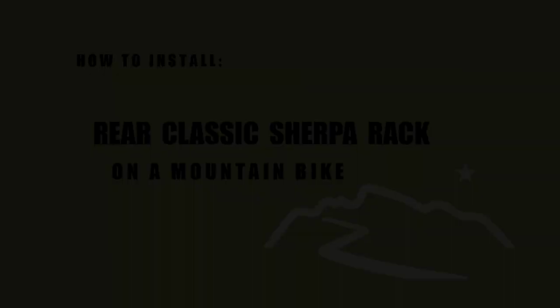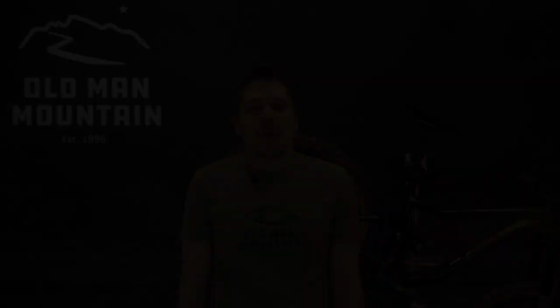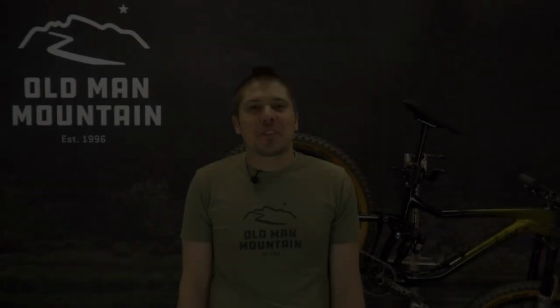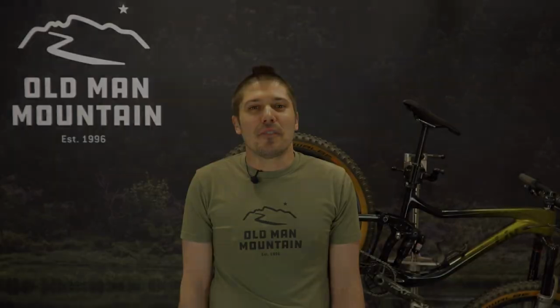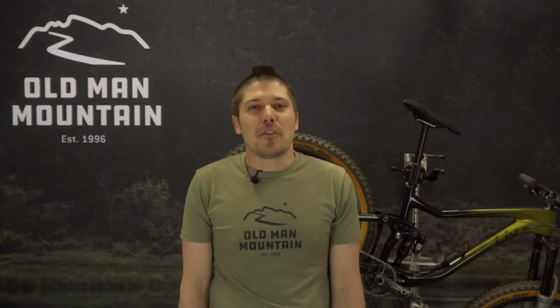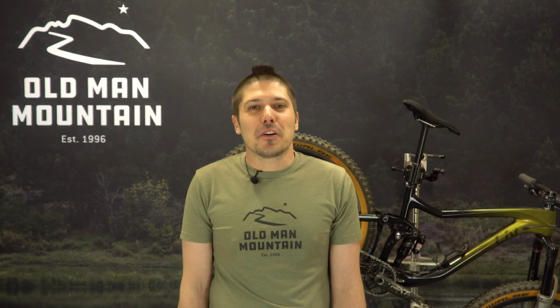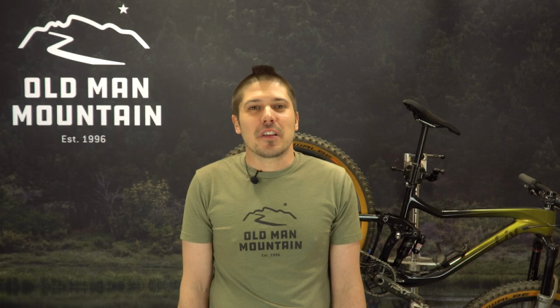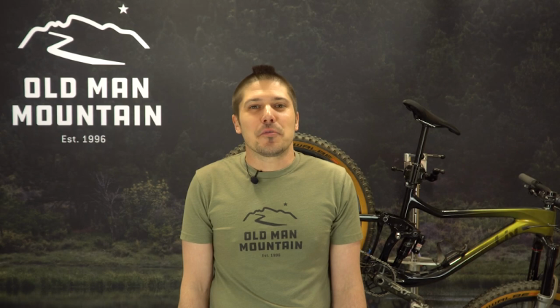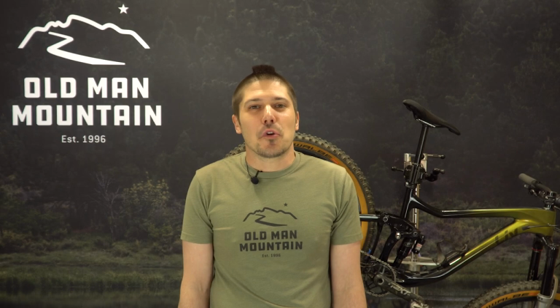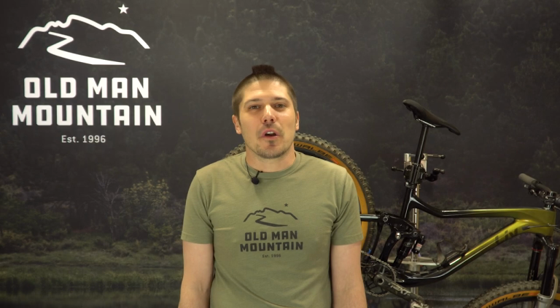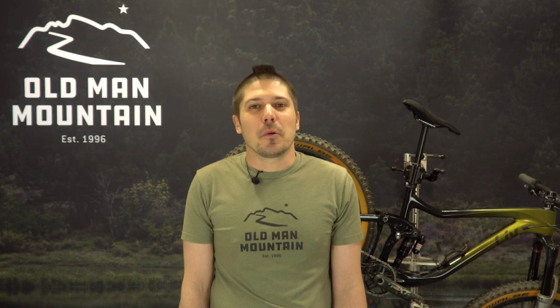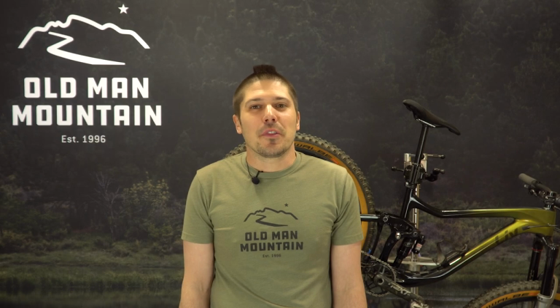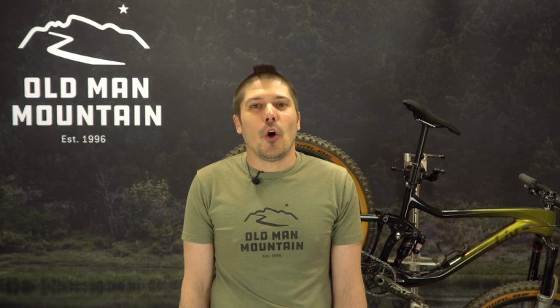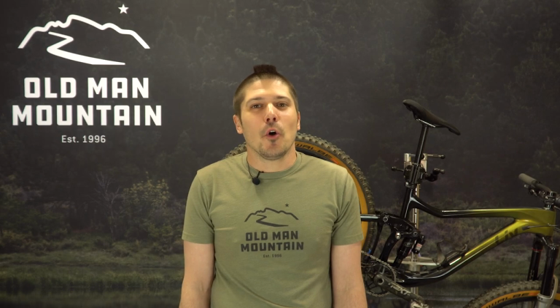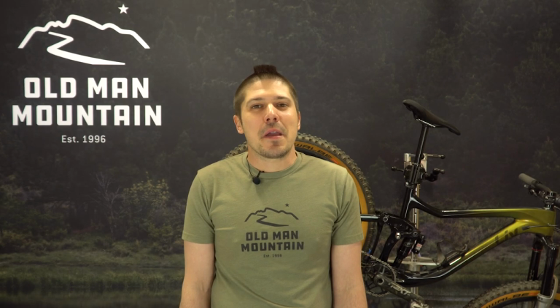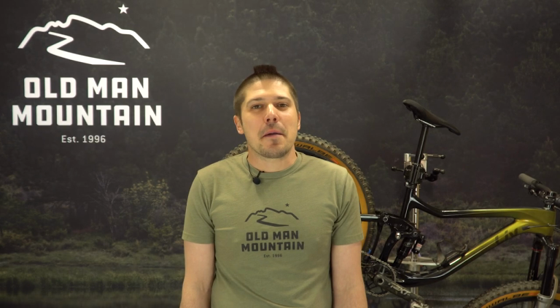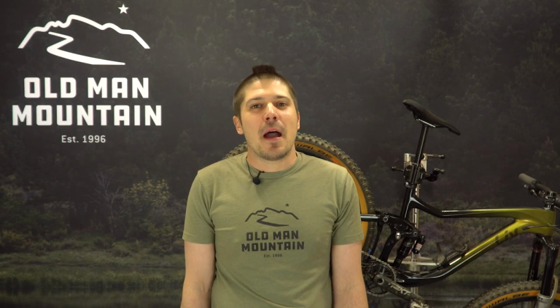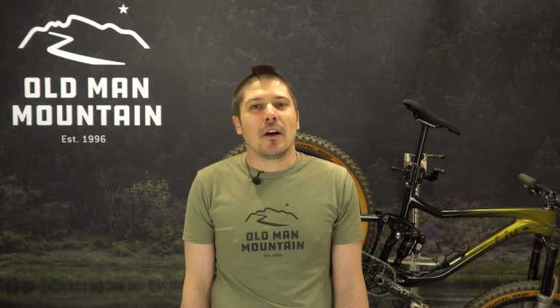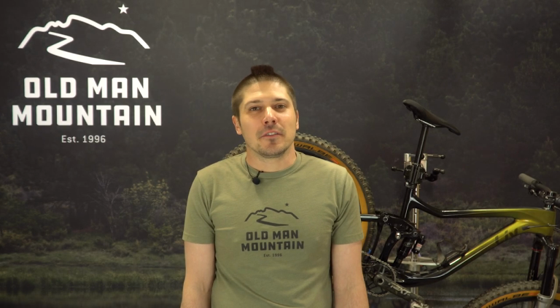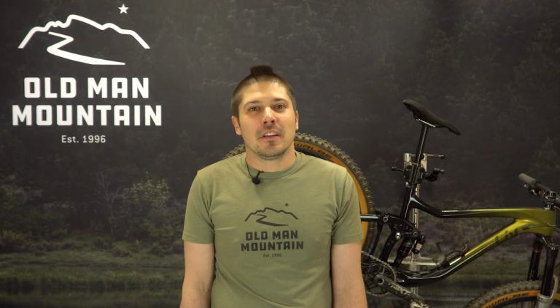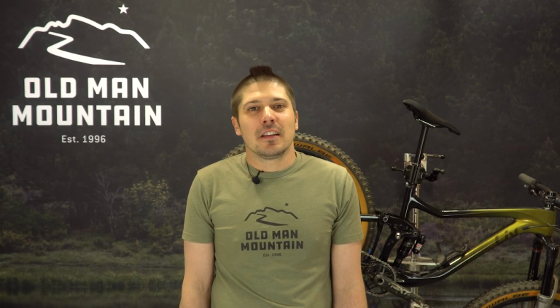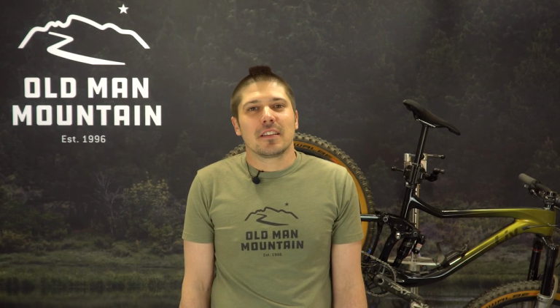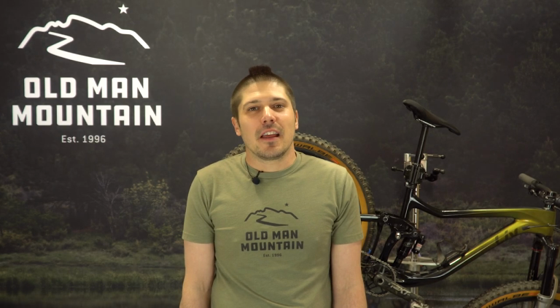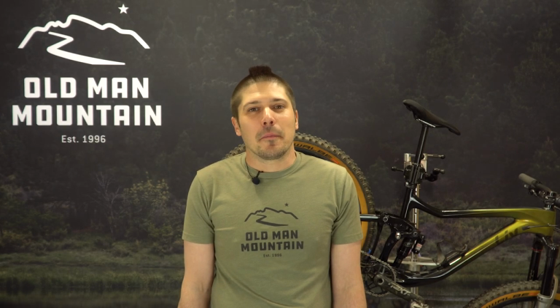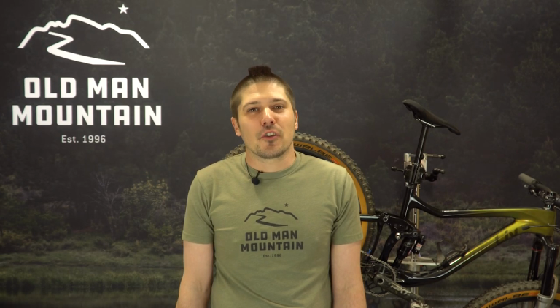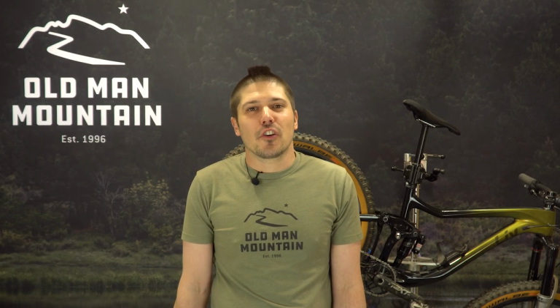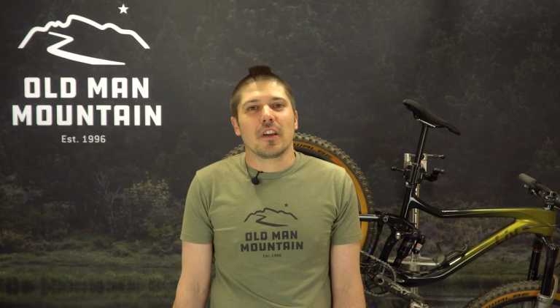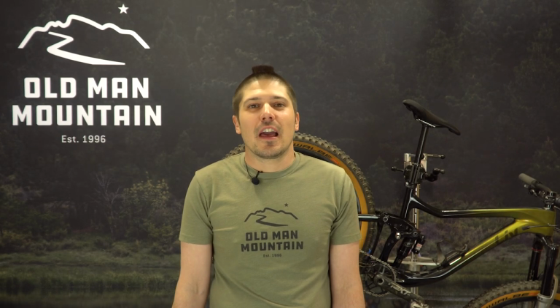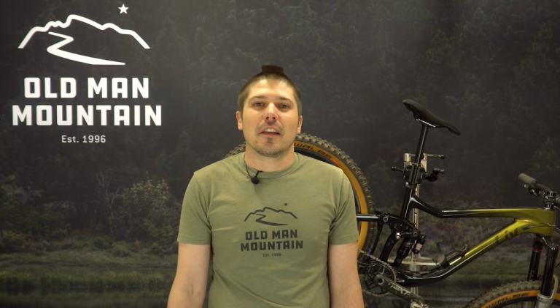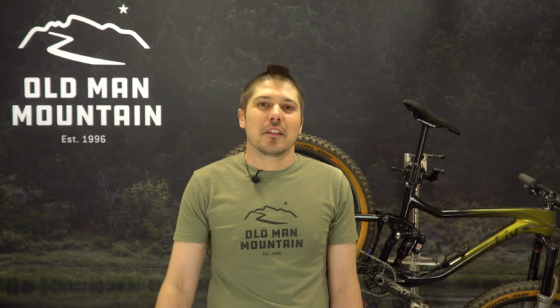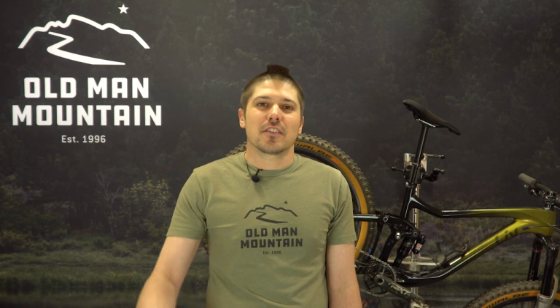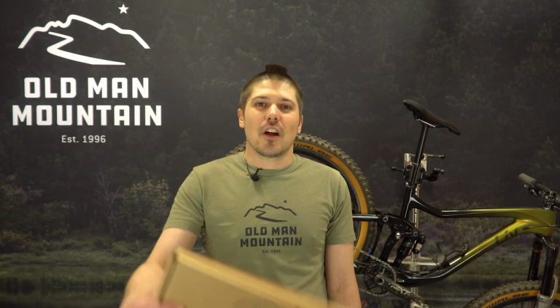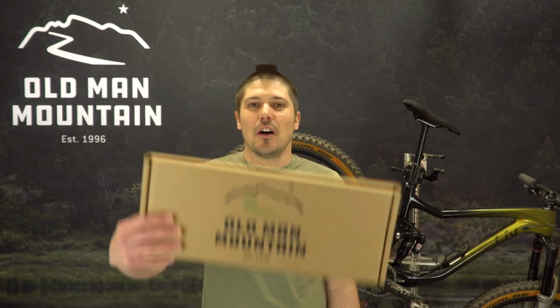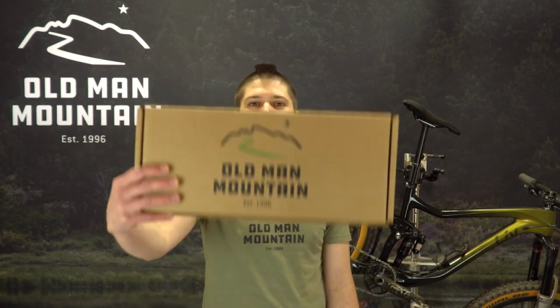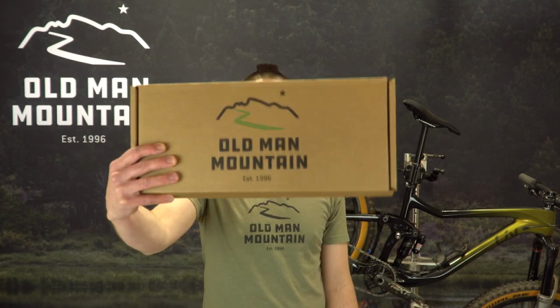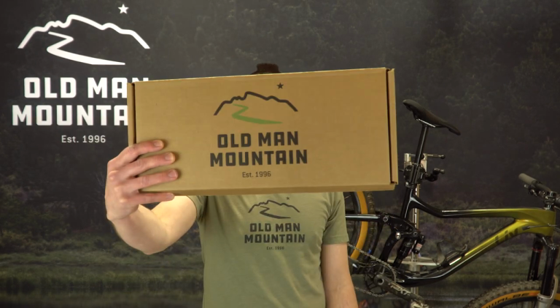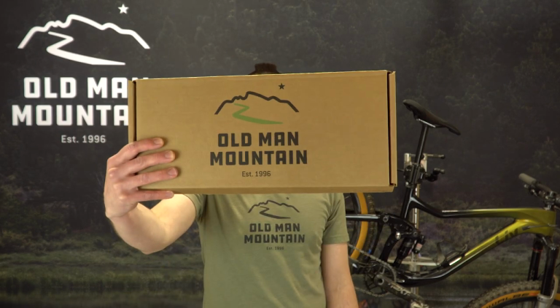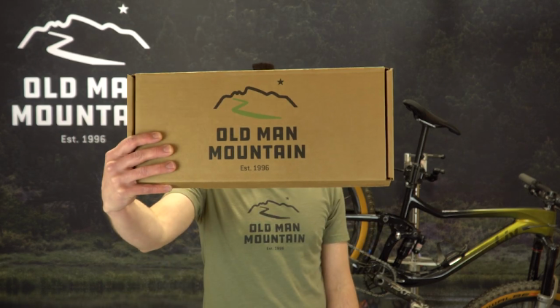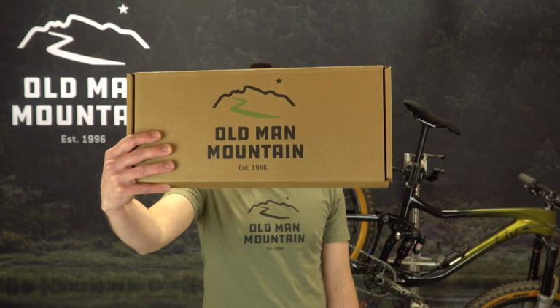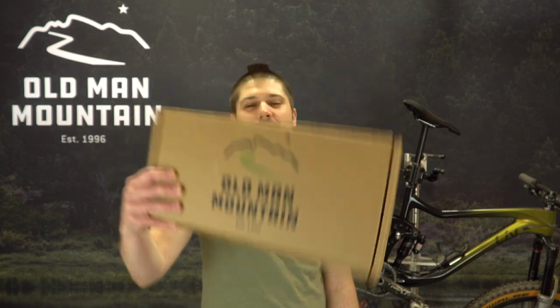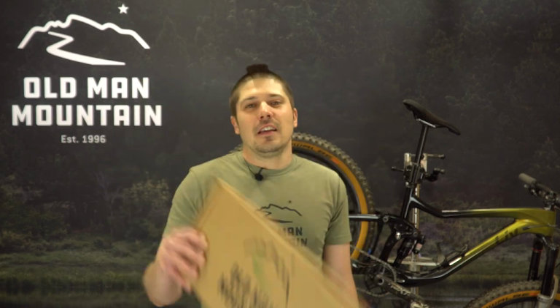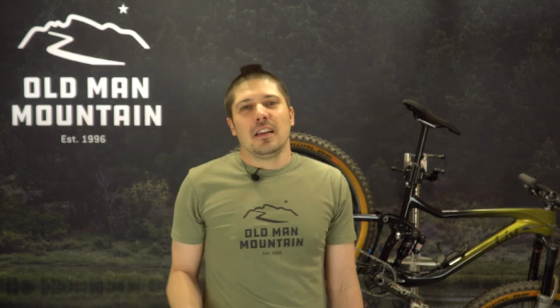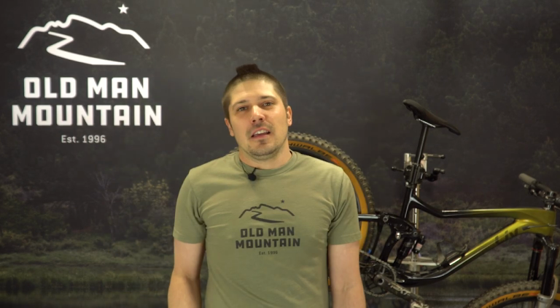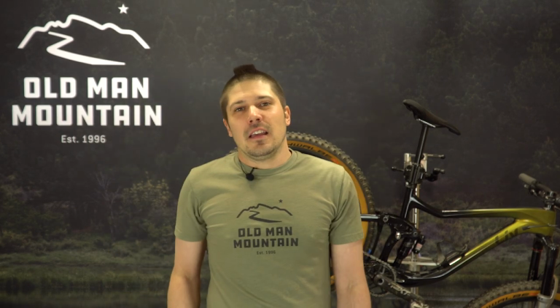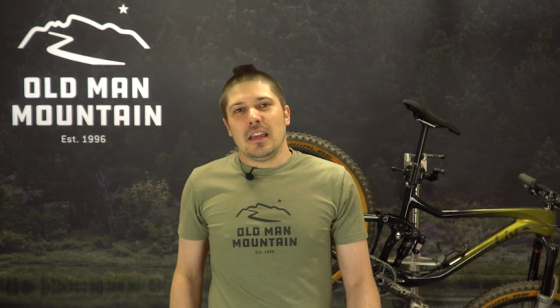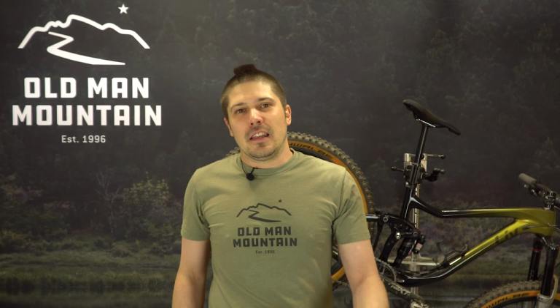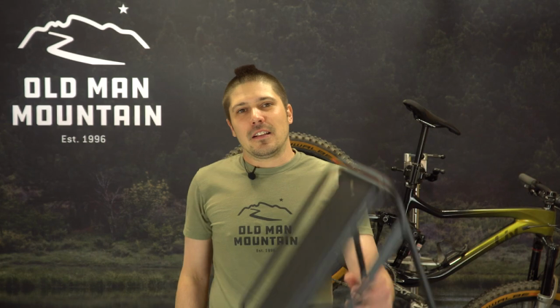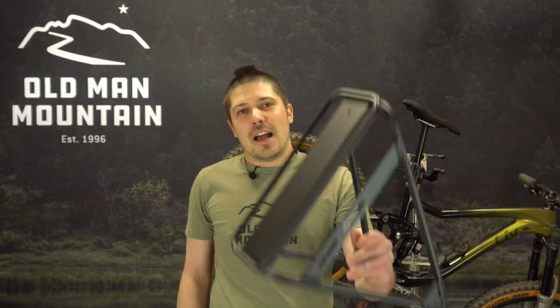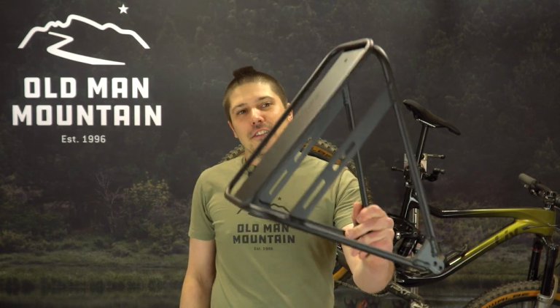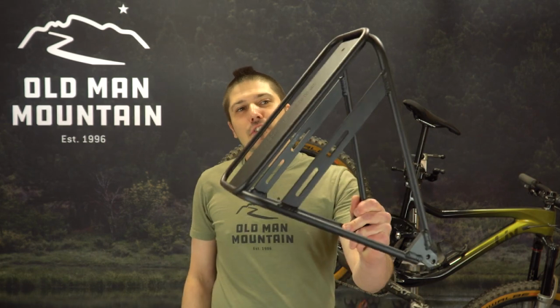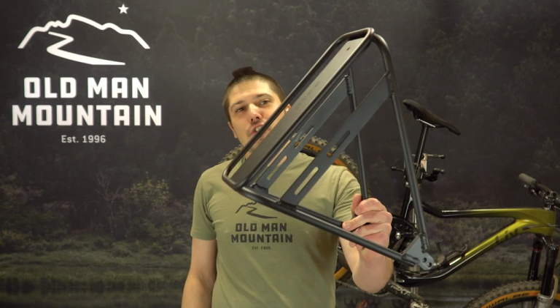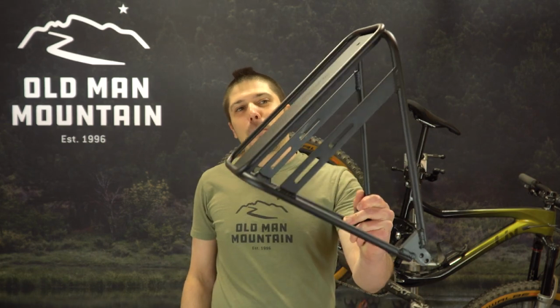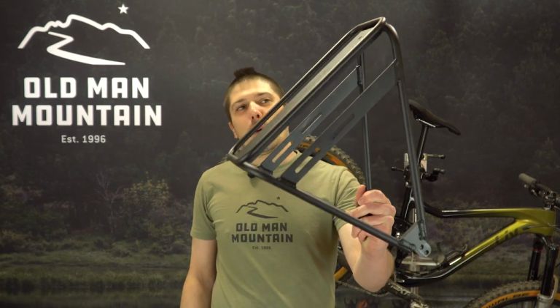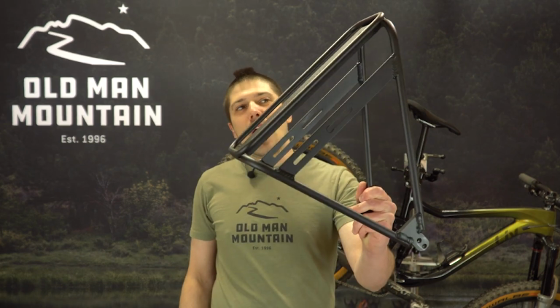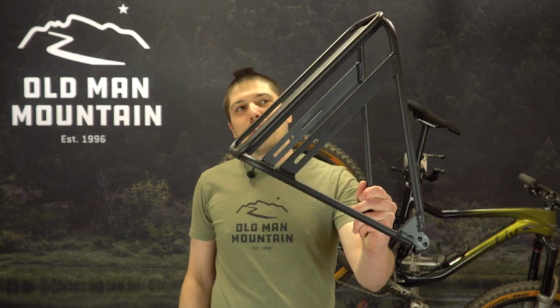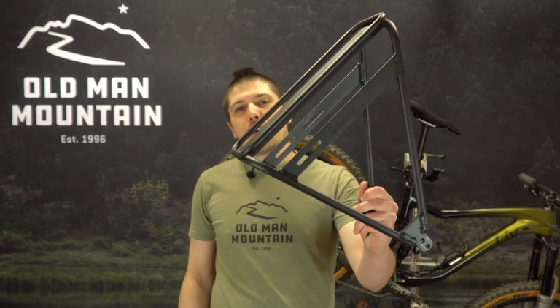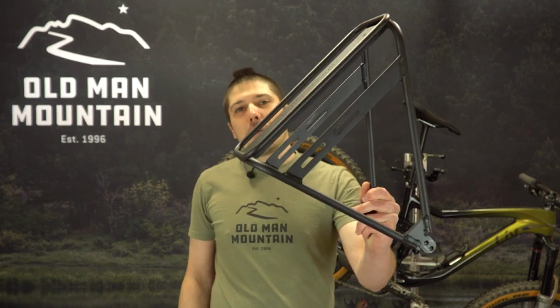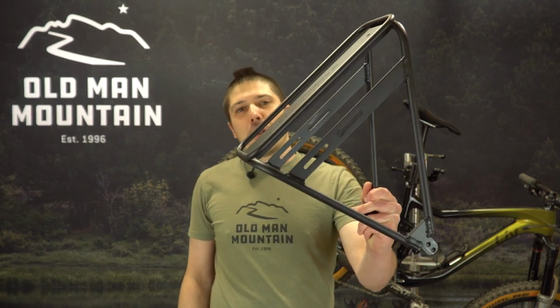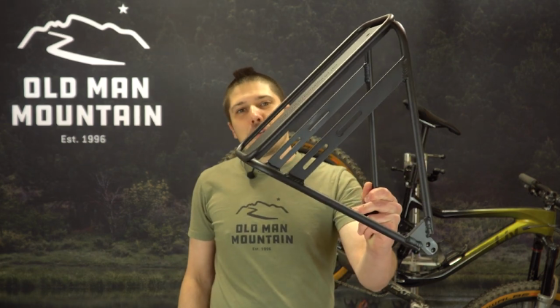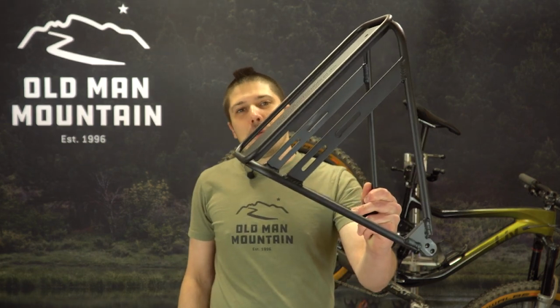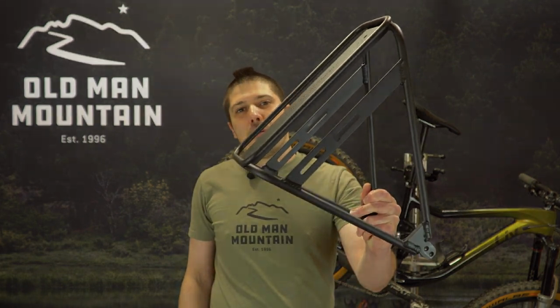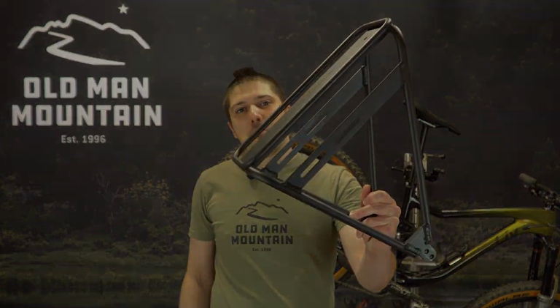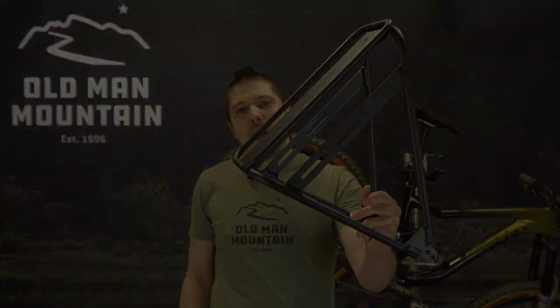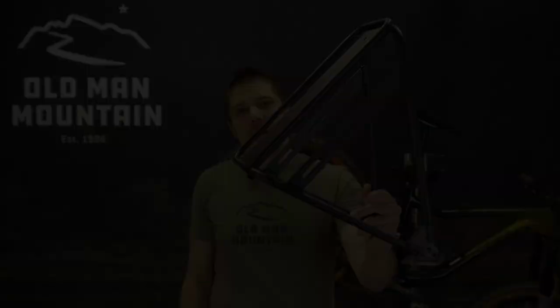What's up folks? I'm Tori with Old Man Mountain. Today I'm going to show you how to install a Fitkit and a classic Sherpa rack frame on your mountain bike.